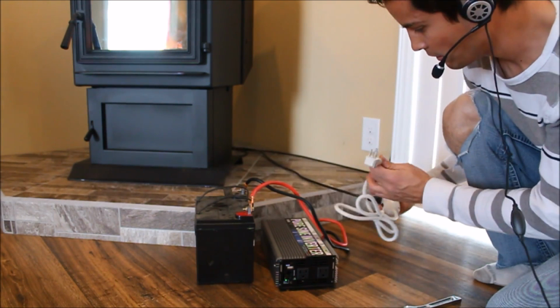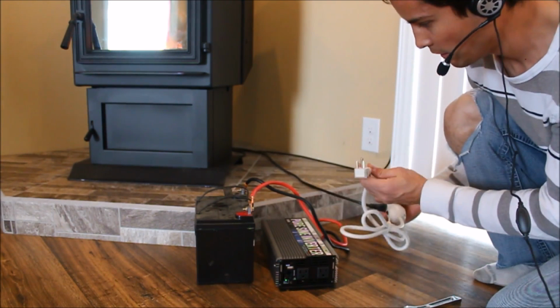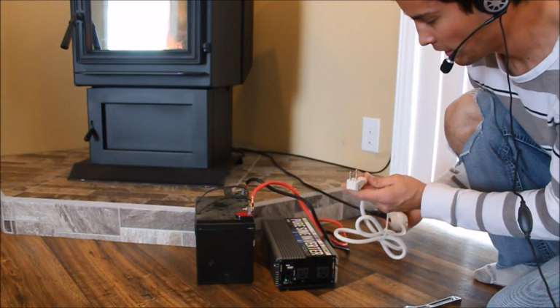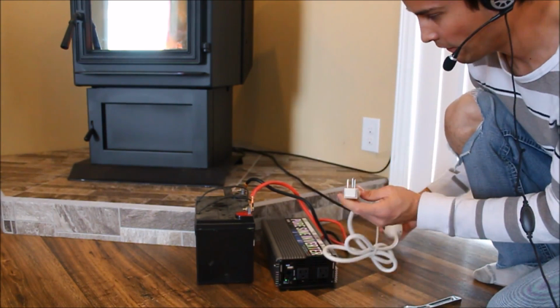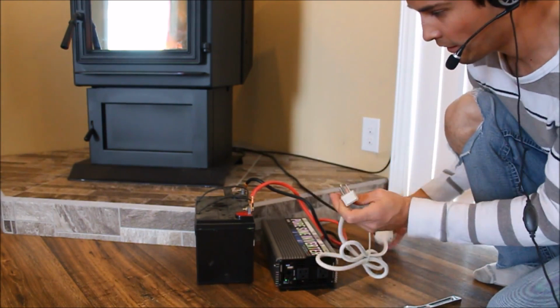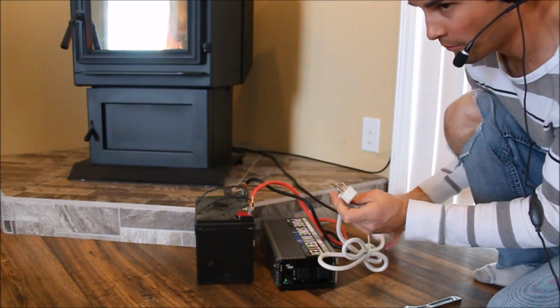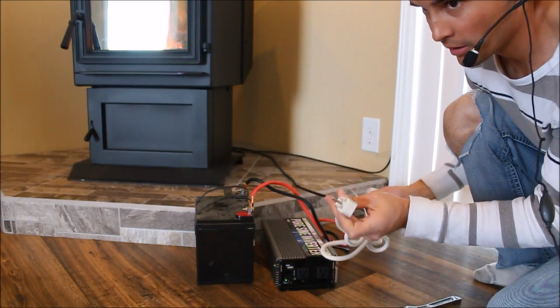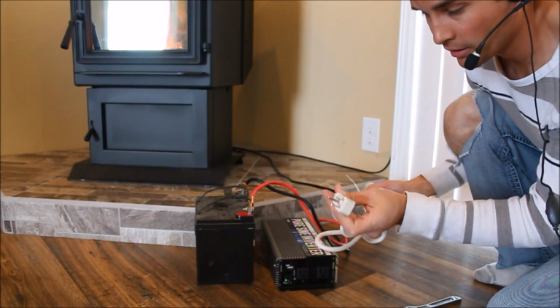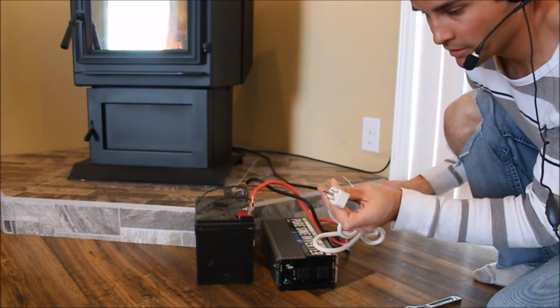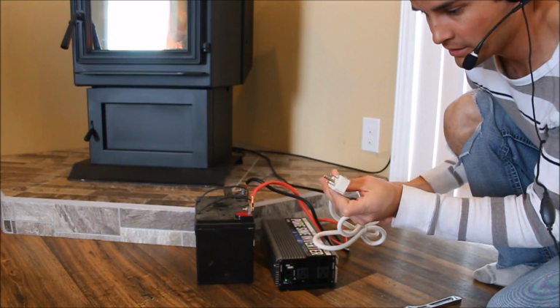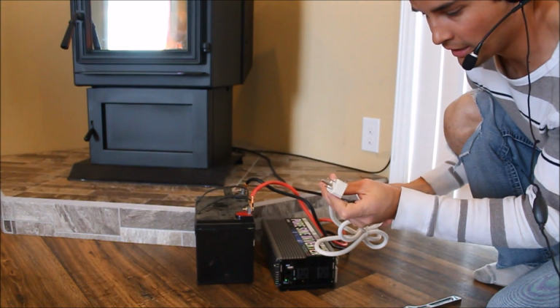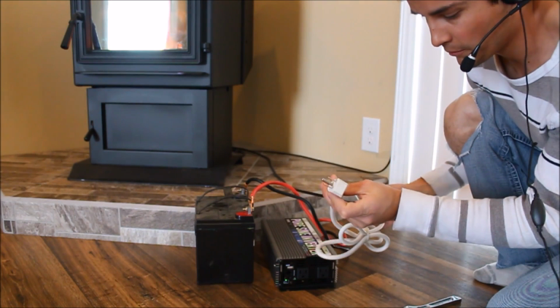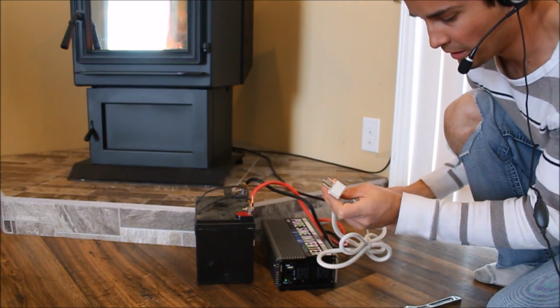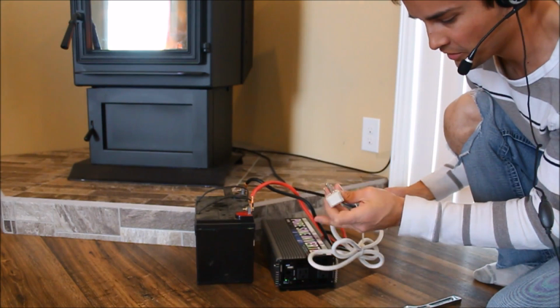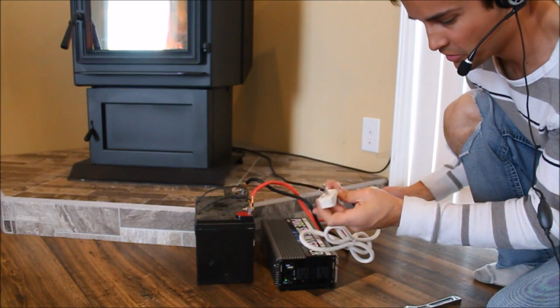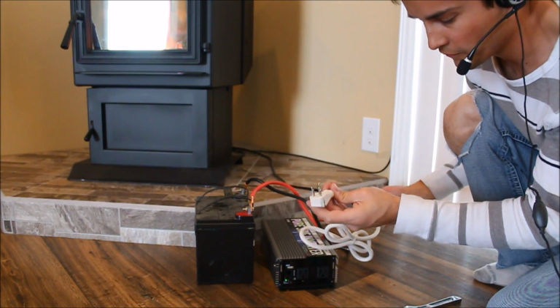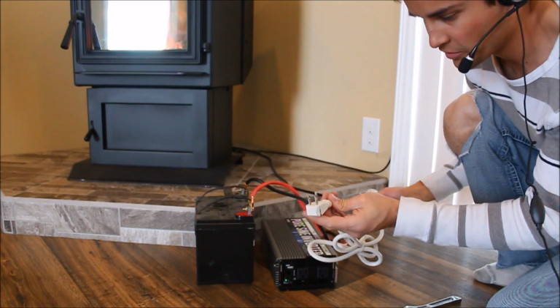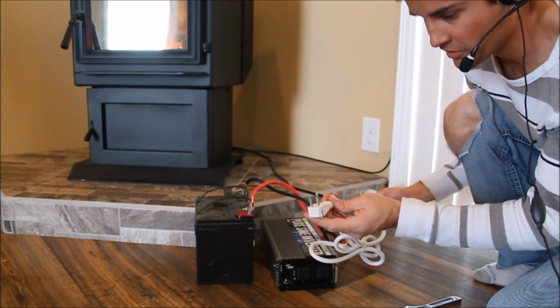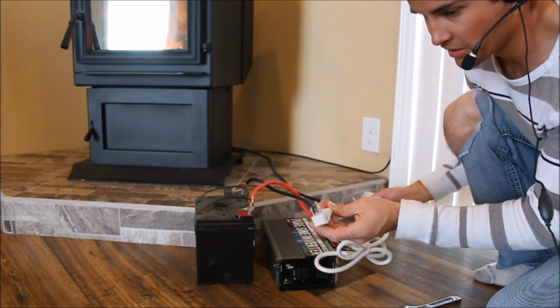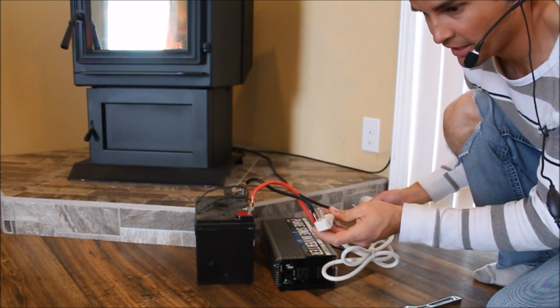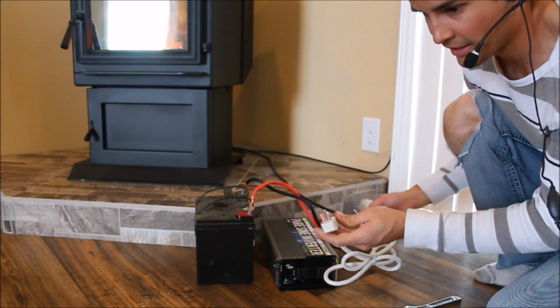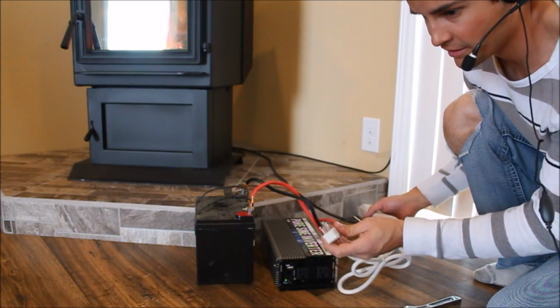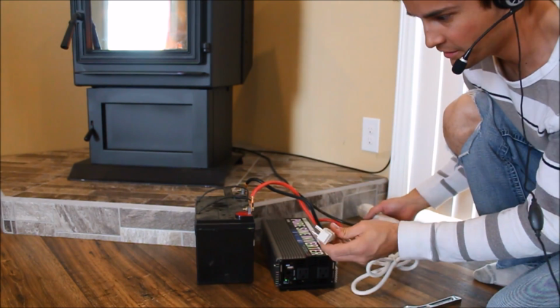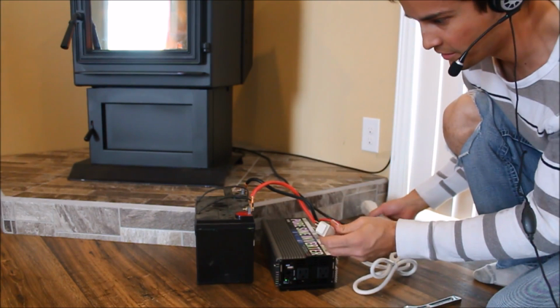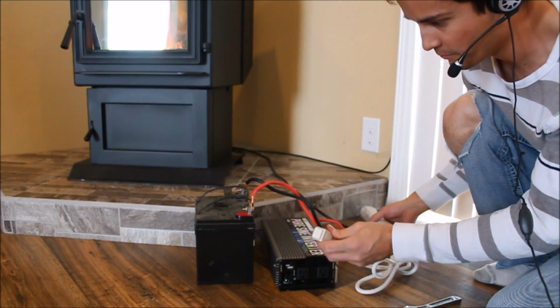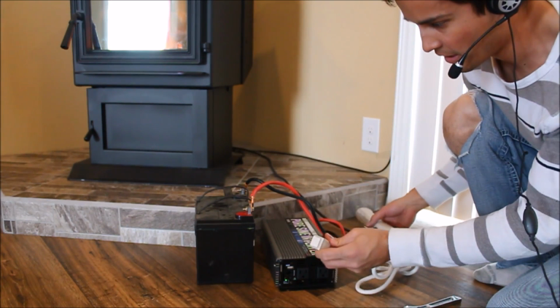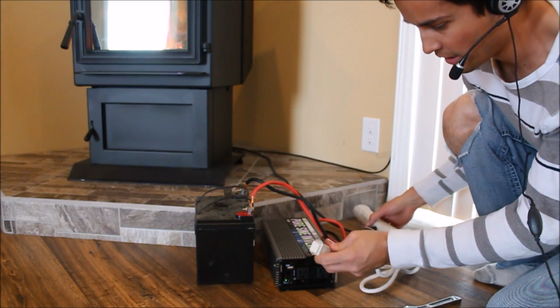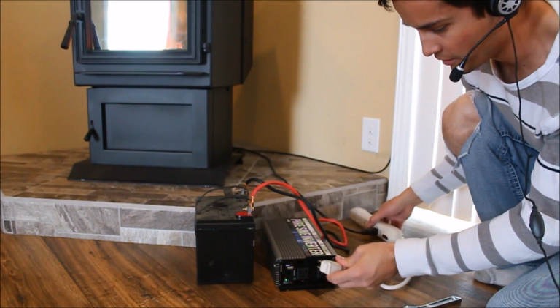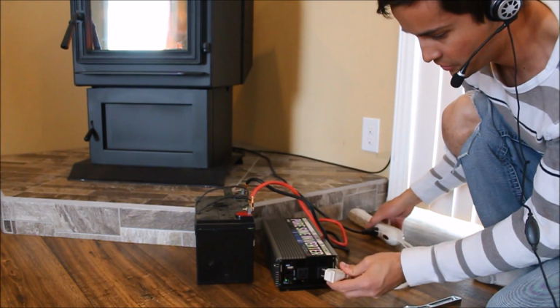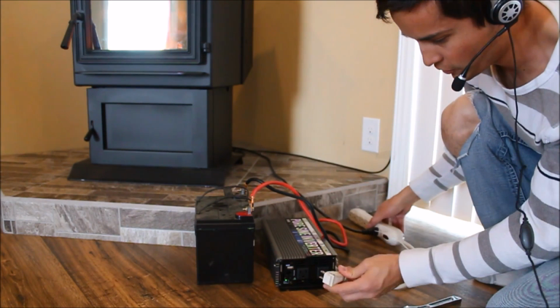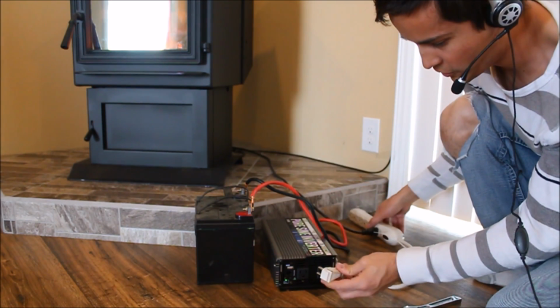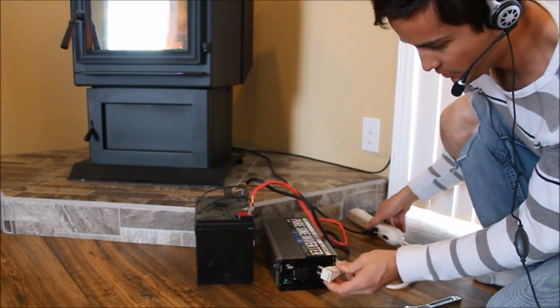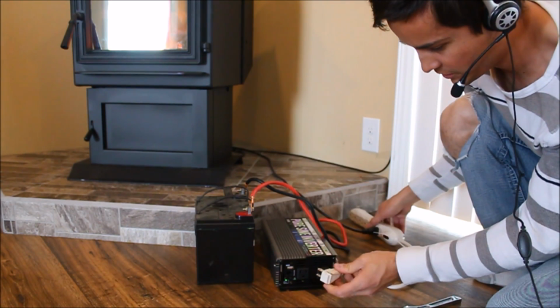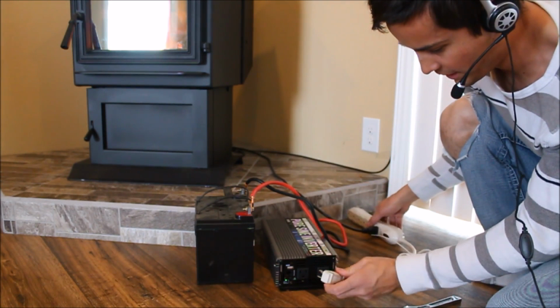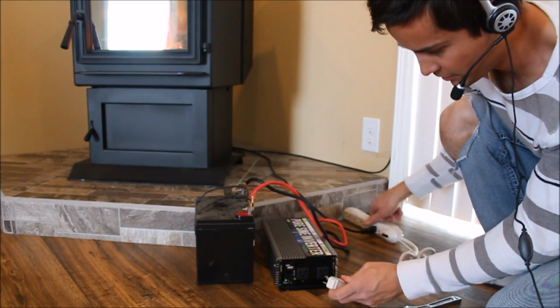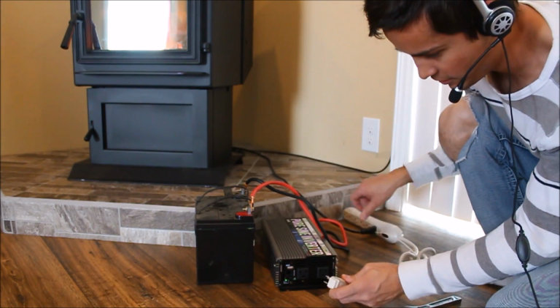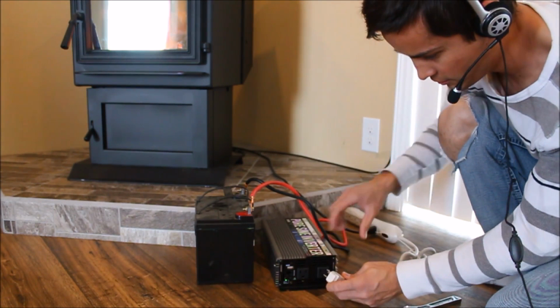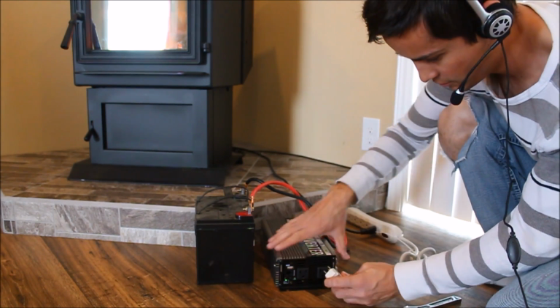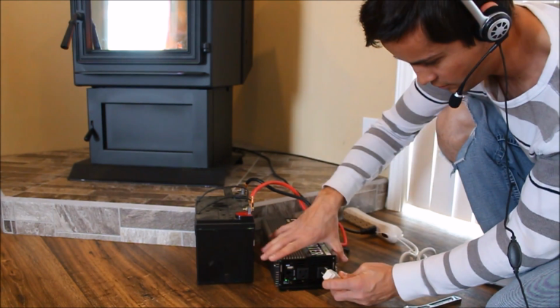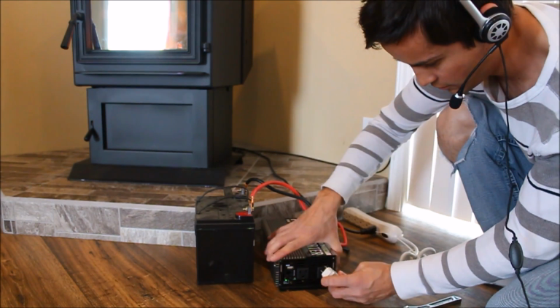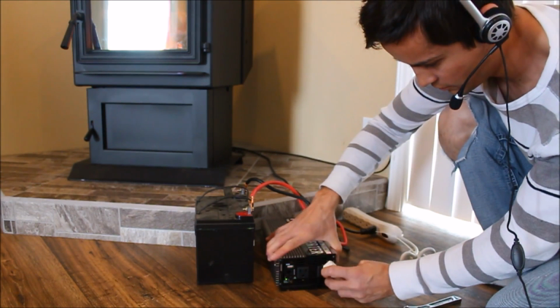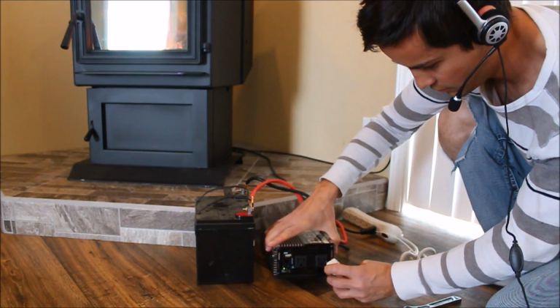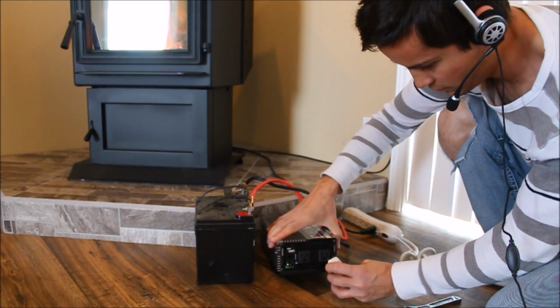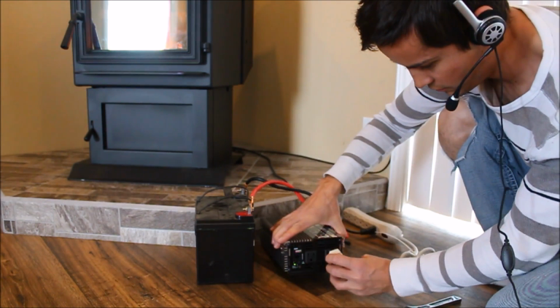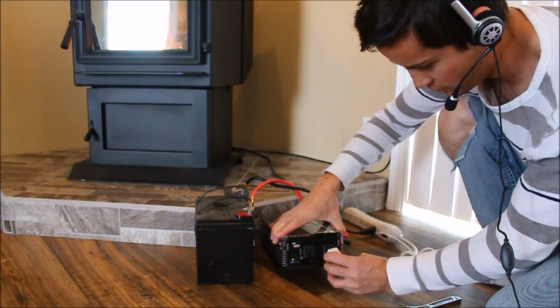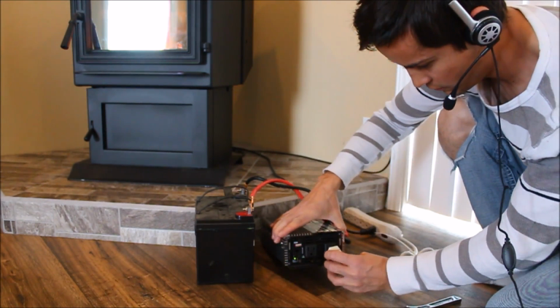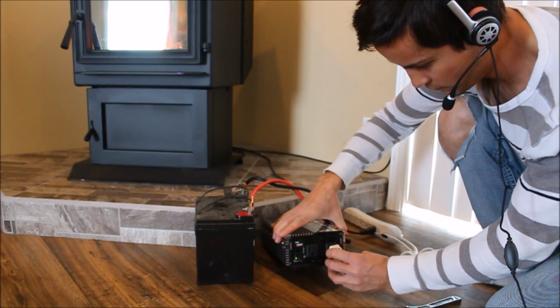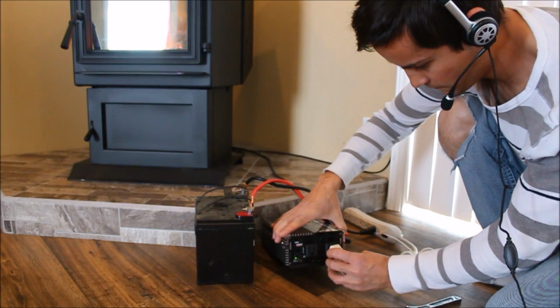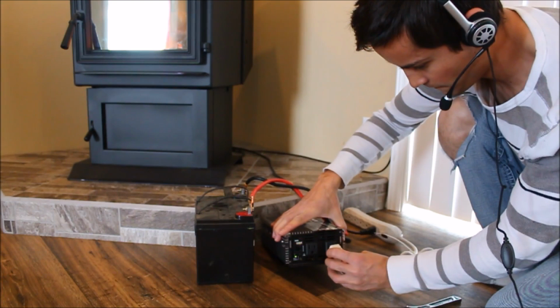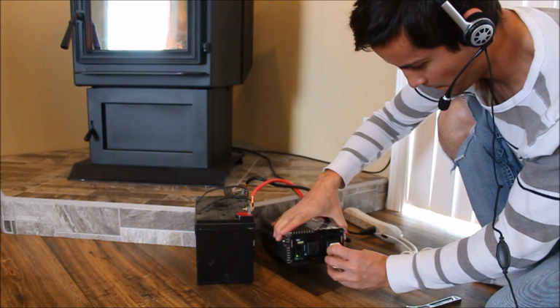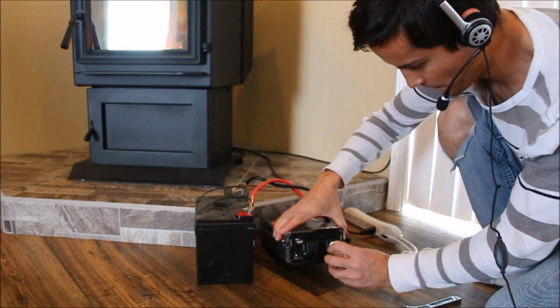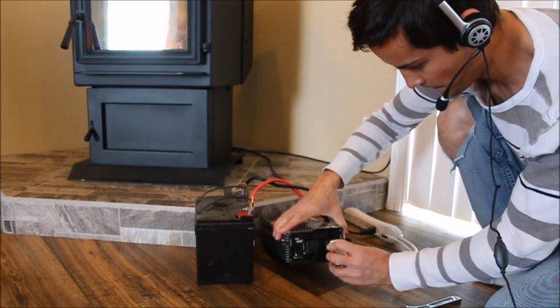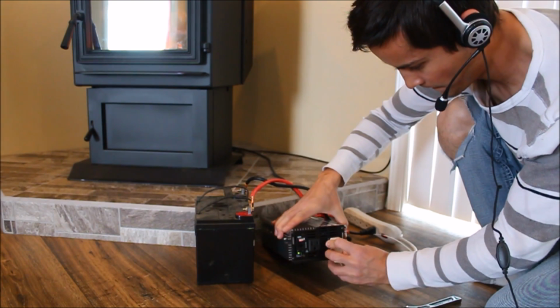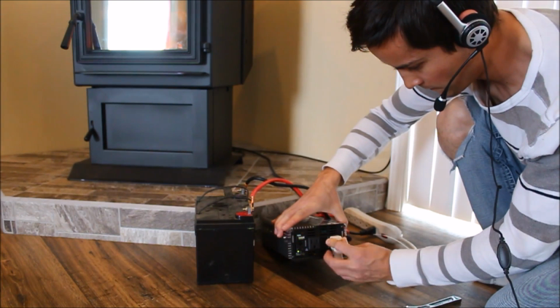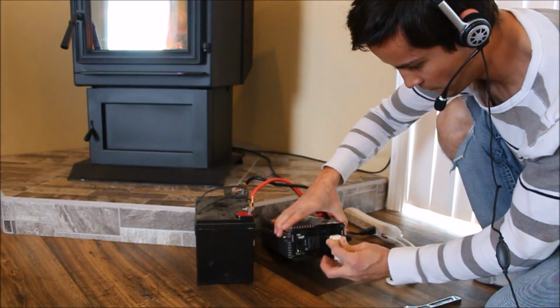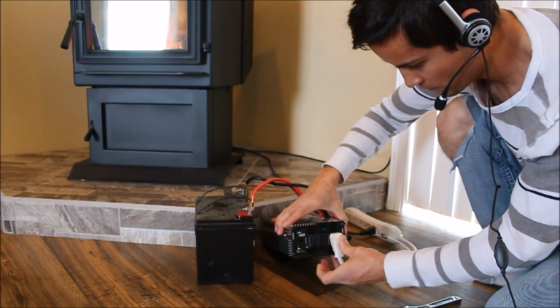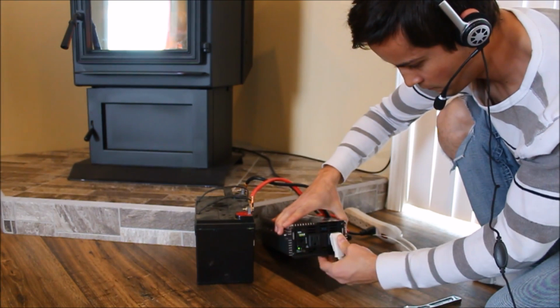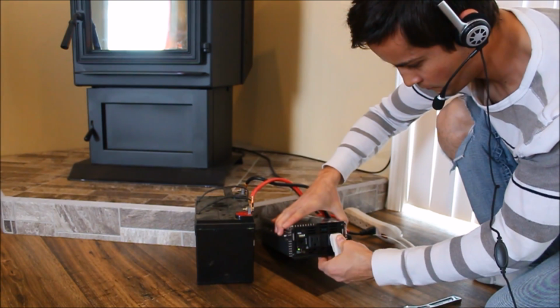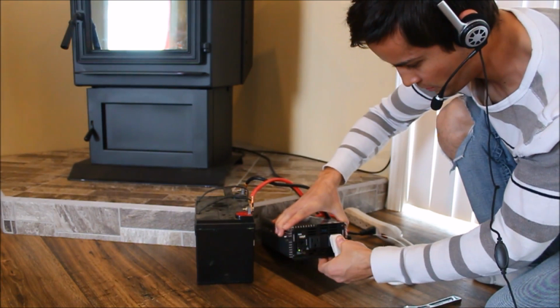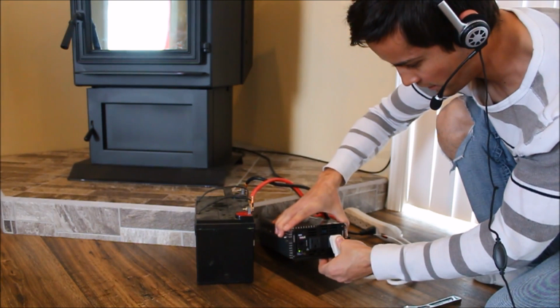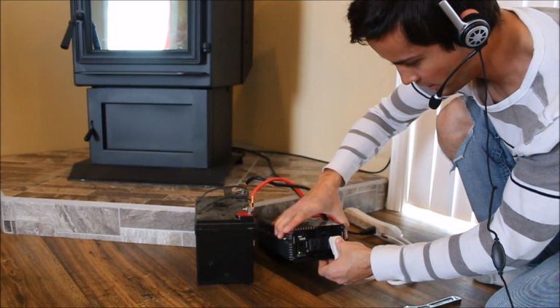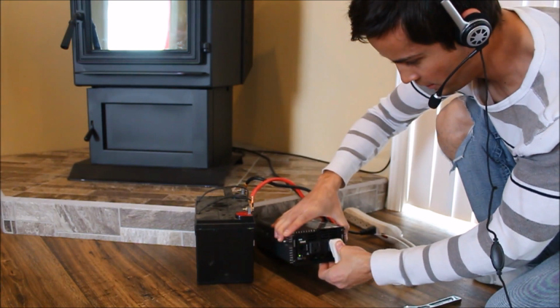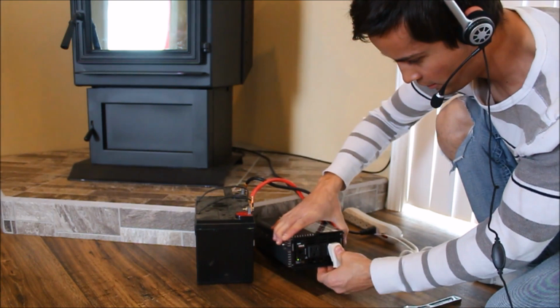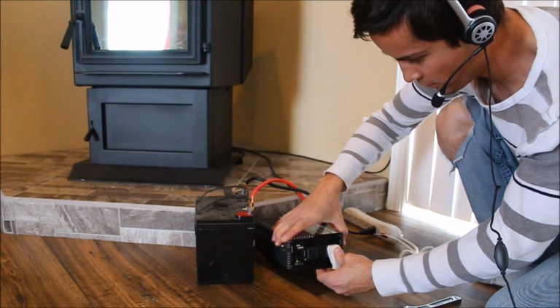And then I'm going to take the pellet stove, which is connected to my surge protector, and plug it in here.